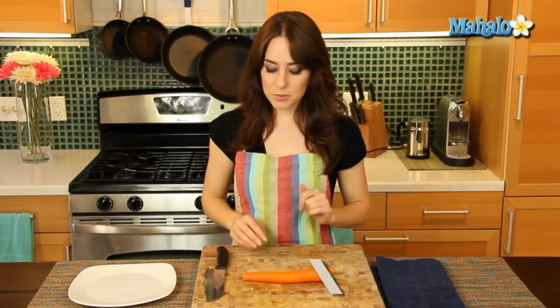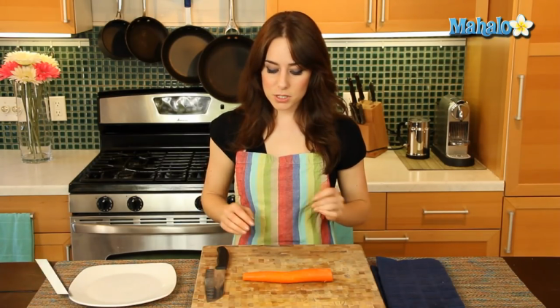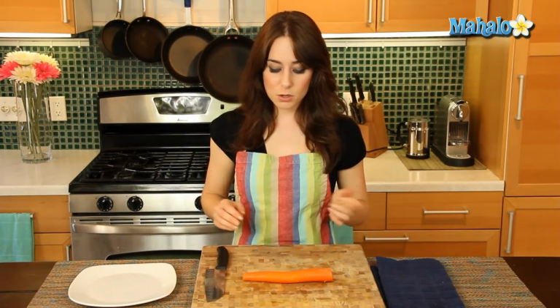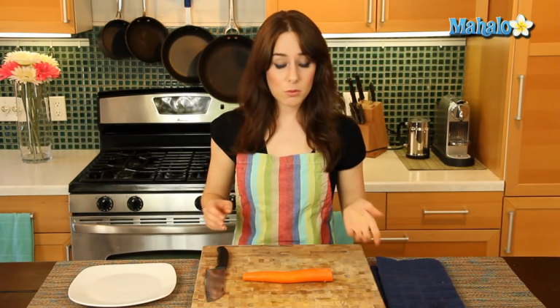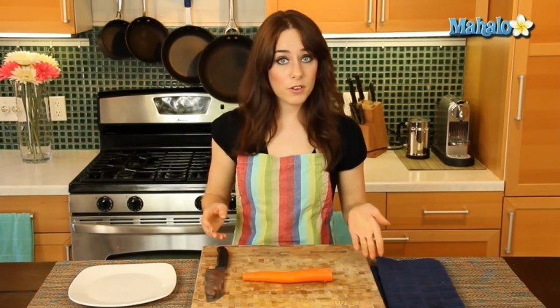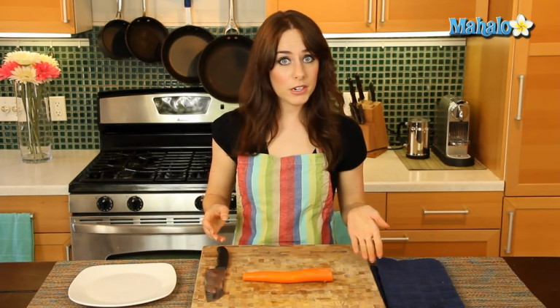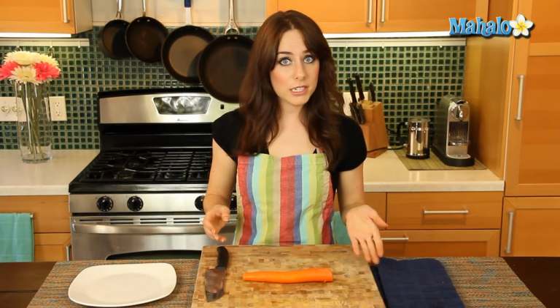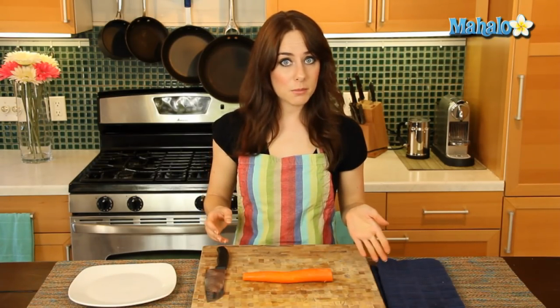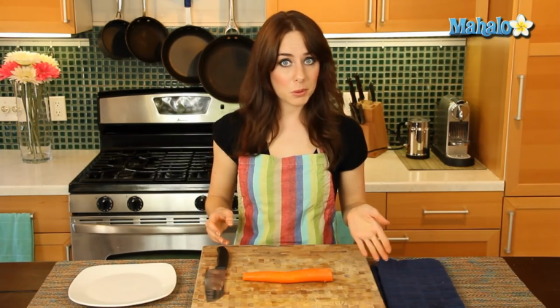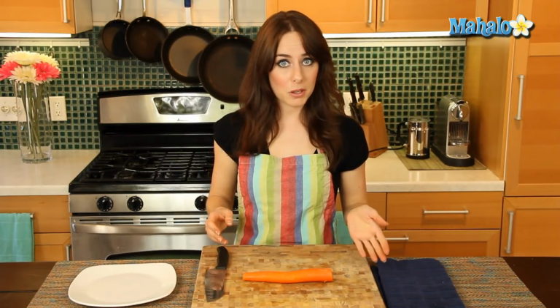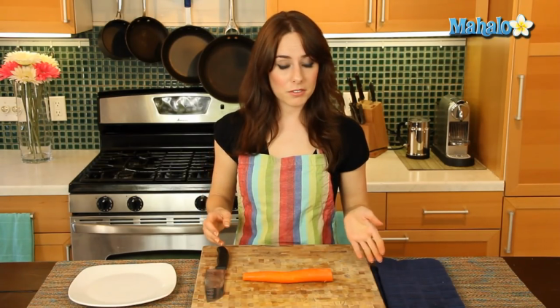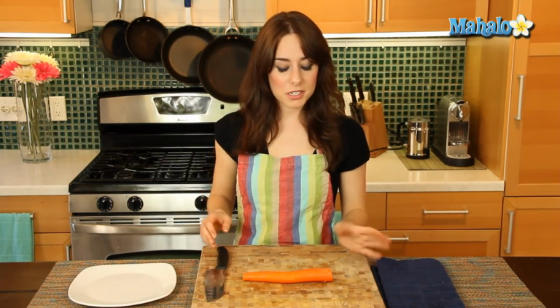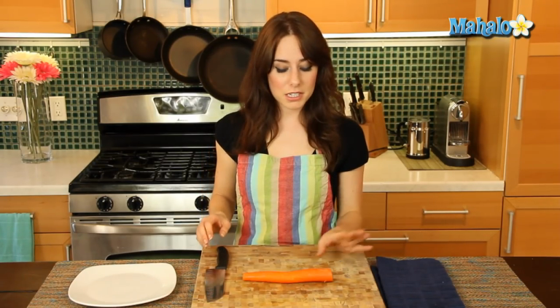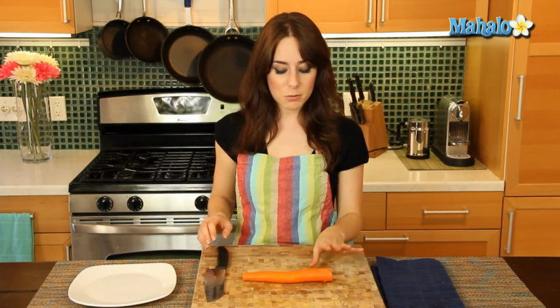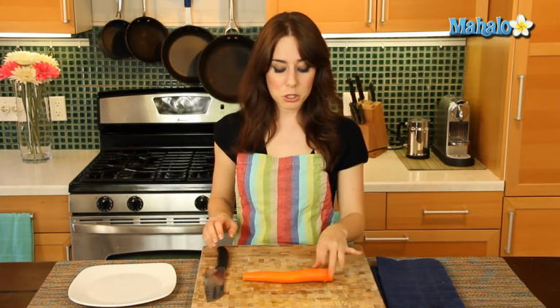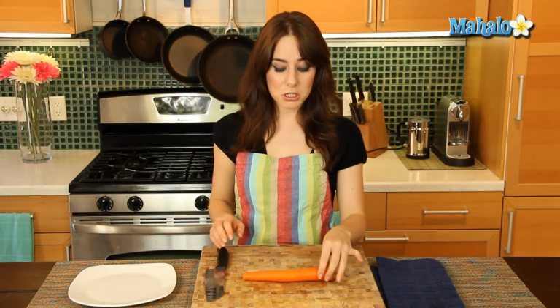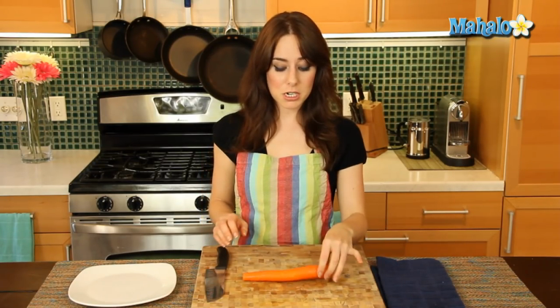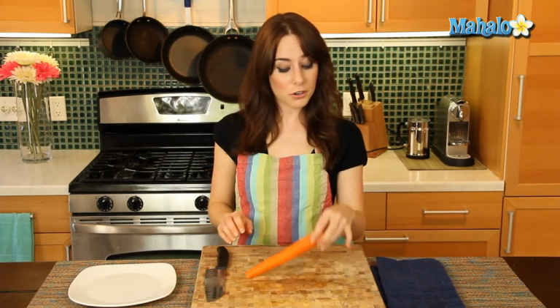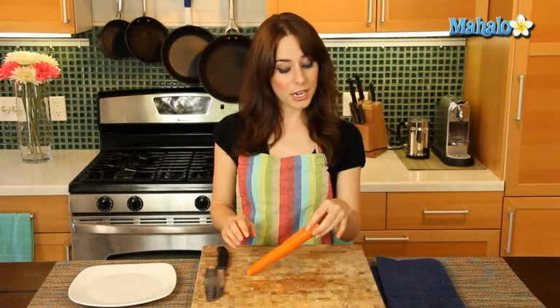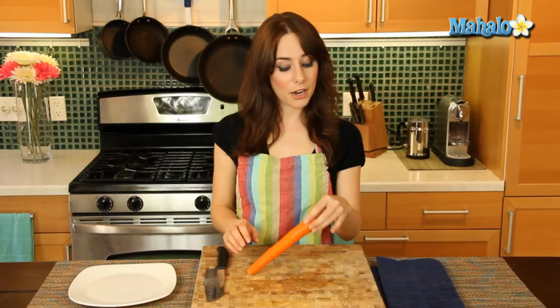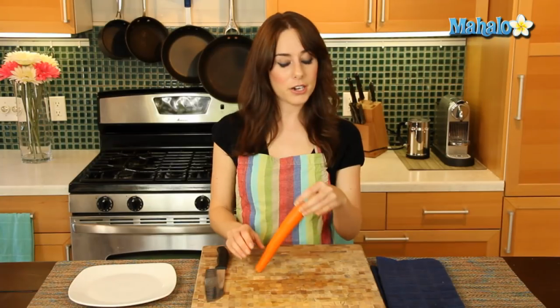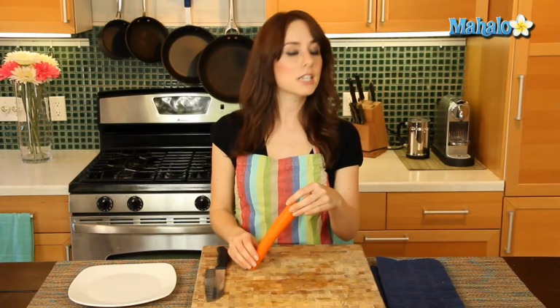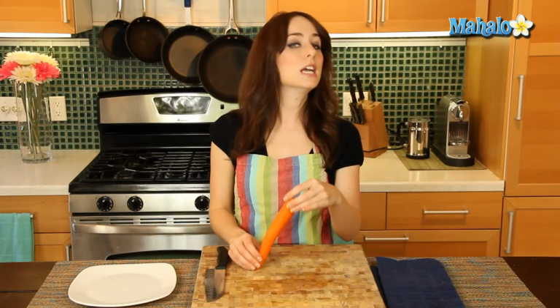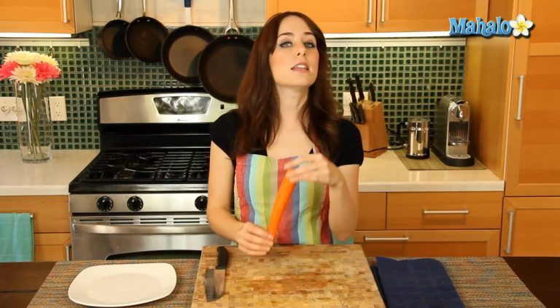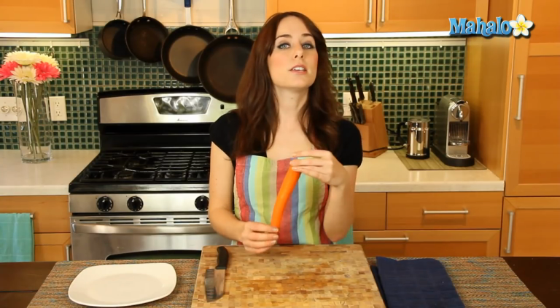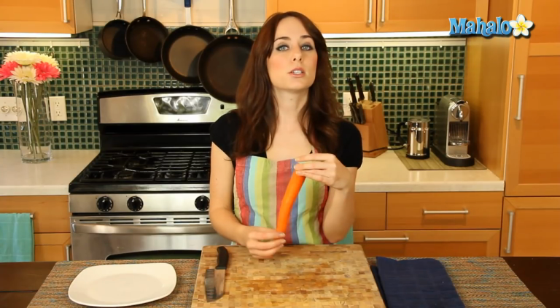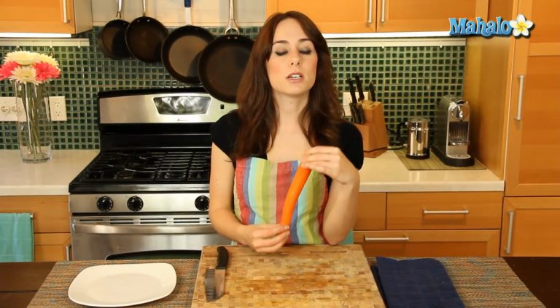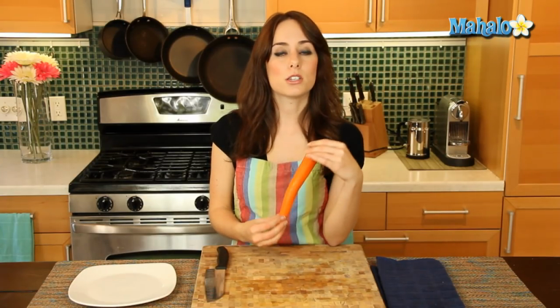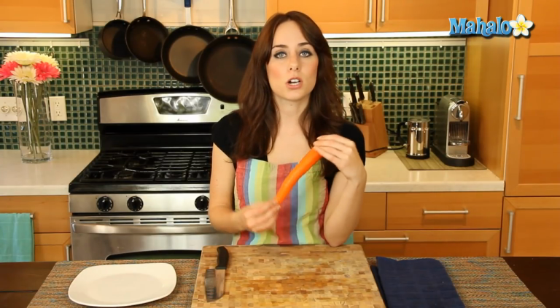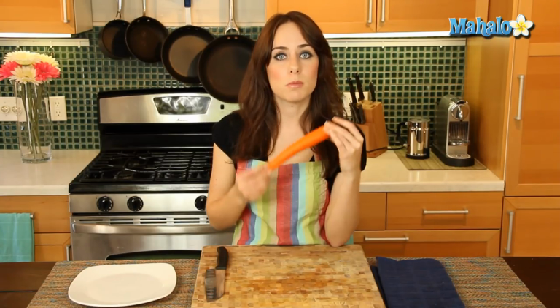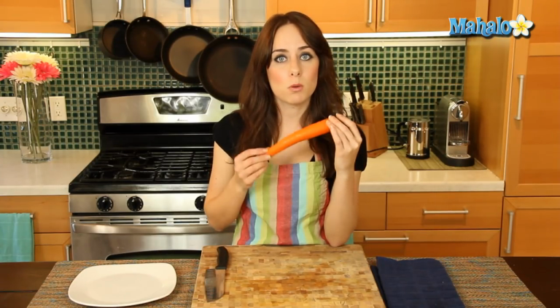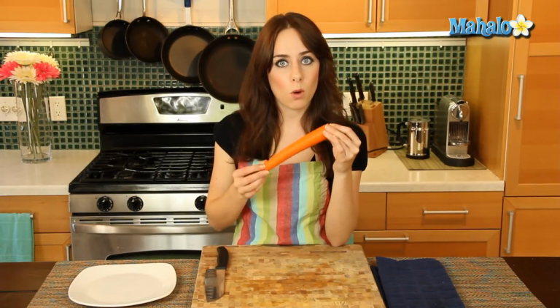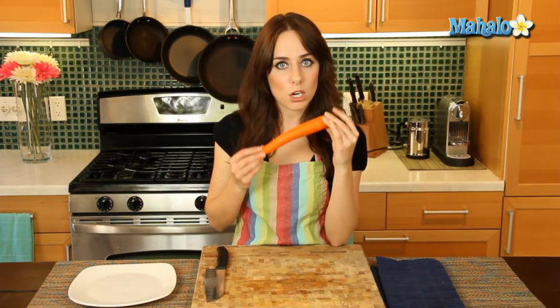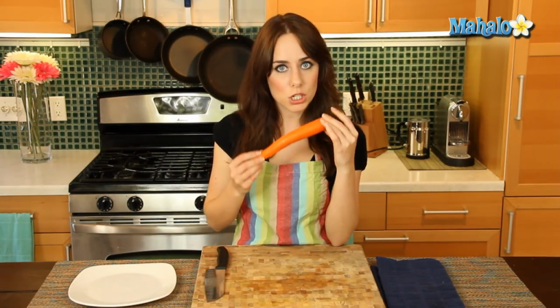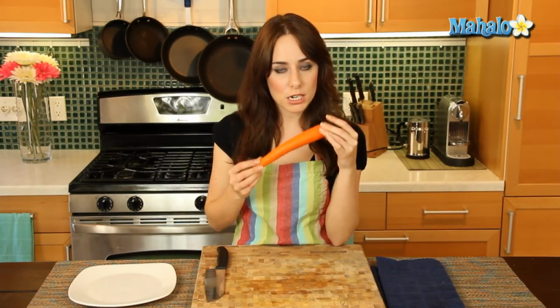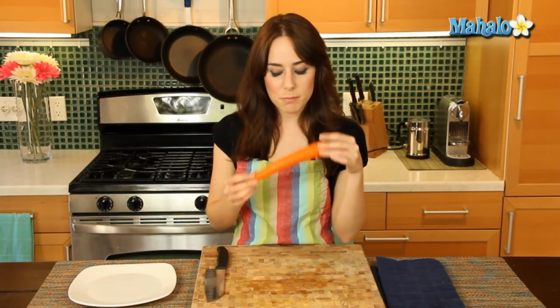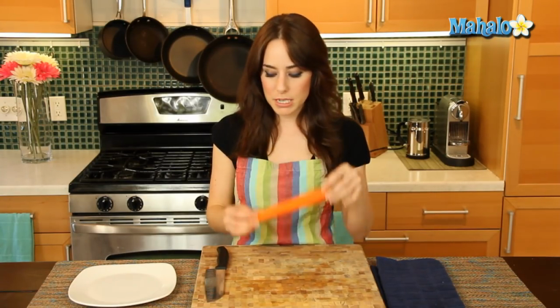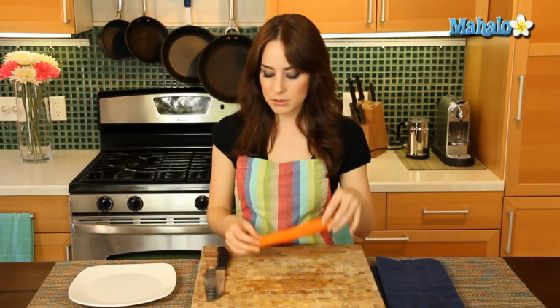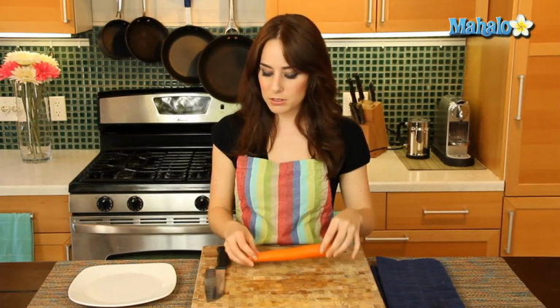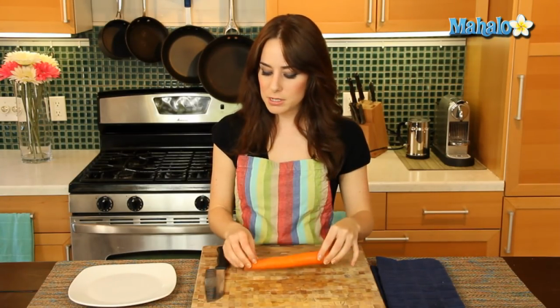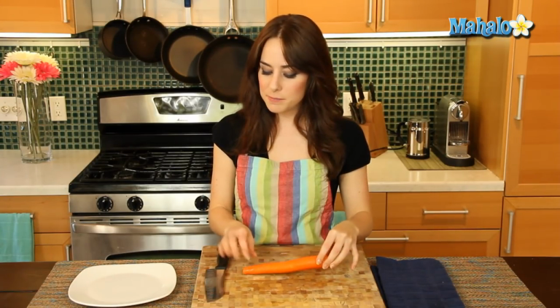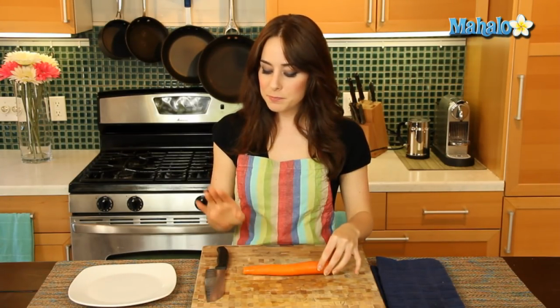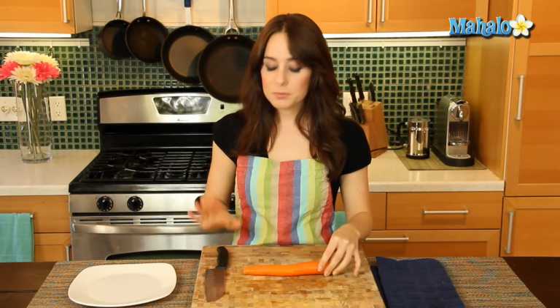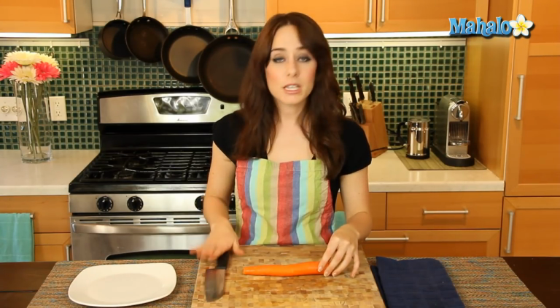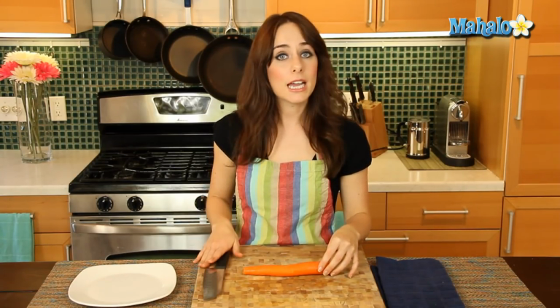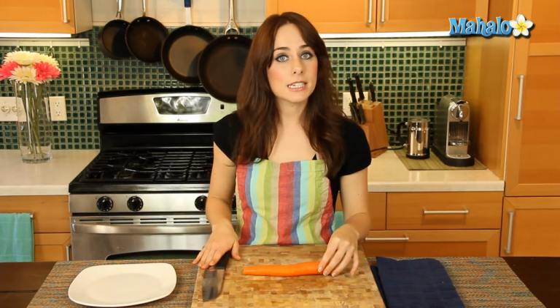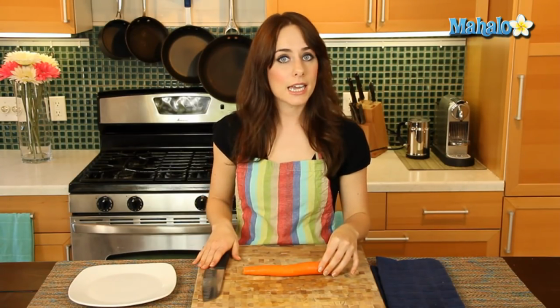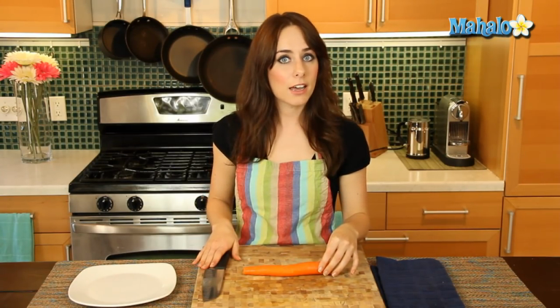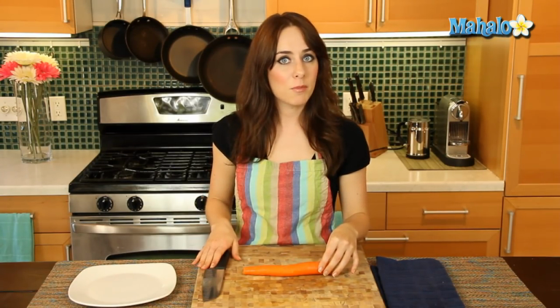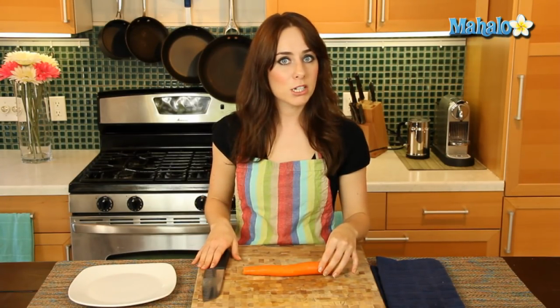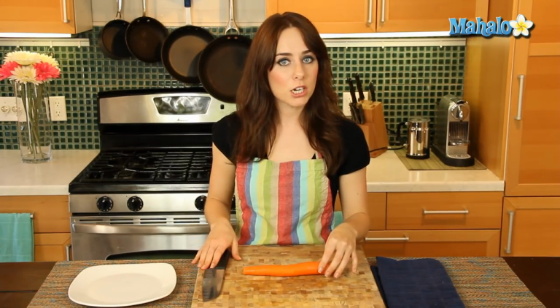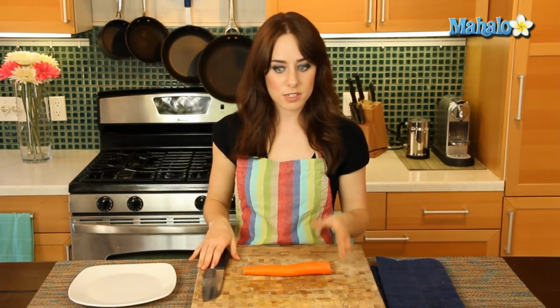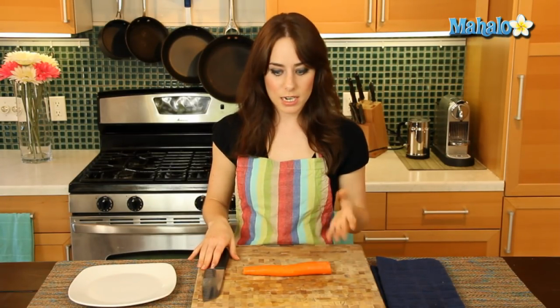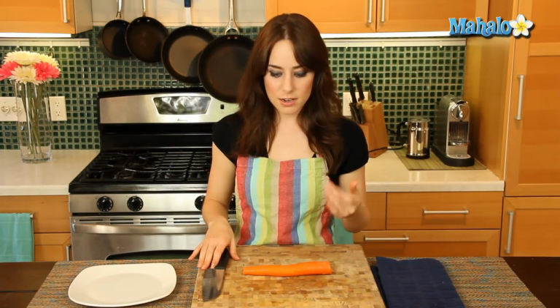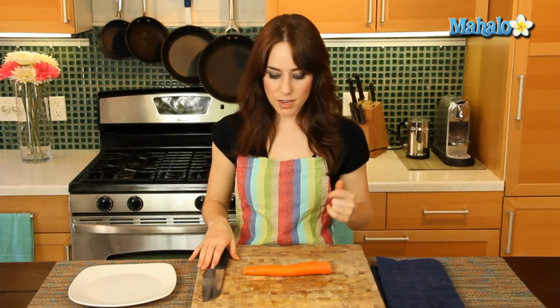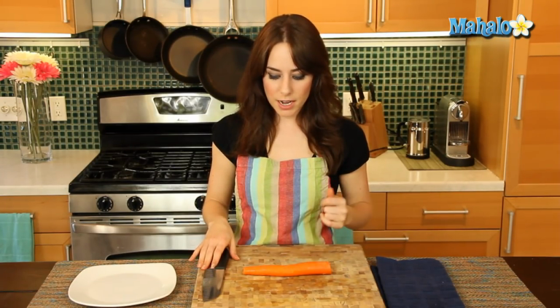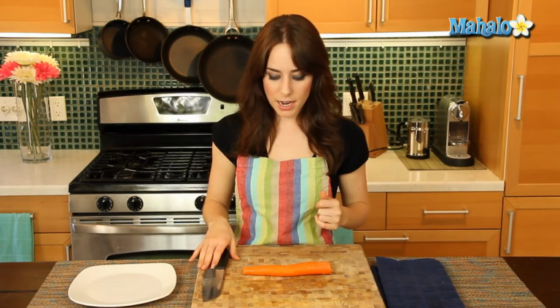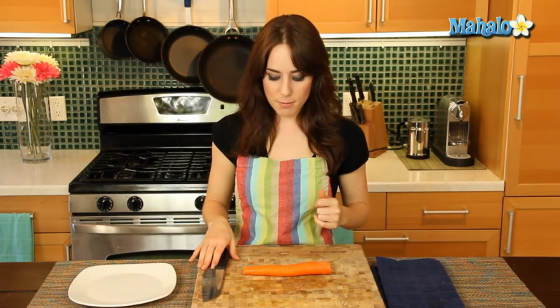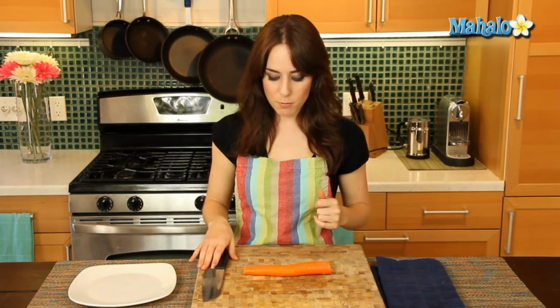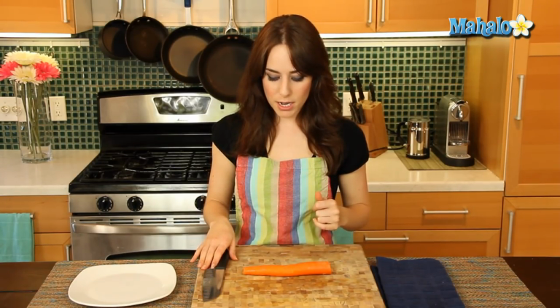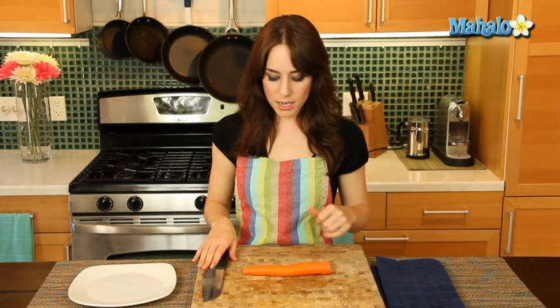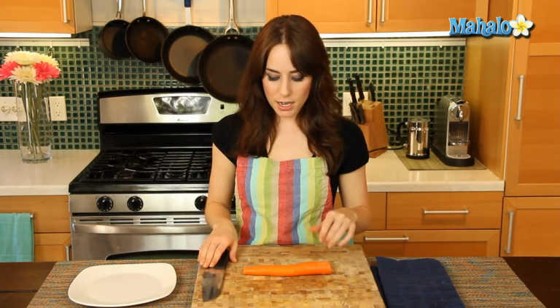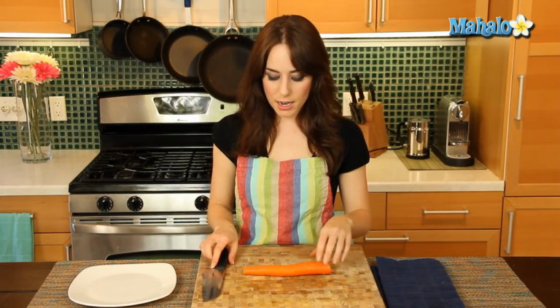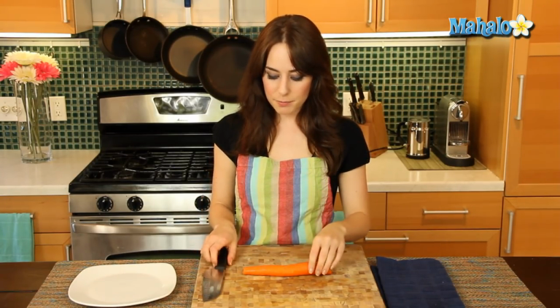Very simple obviously, we just need our carrot. This one has already been washed and peeled. And I have my chef's knife and I'm ready to cut.